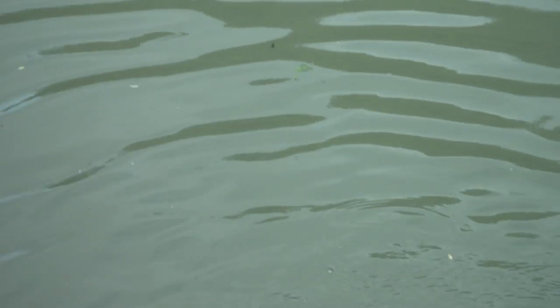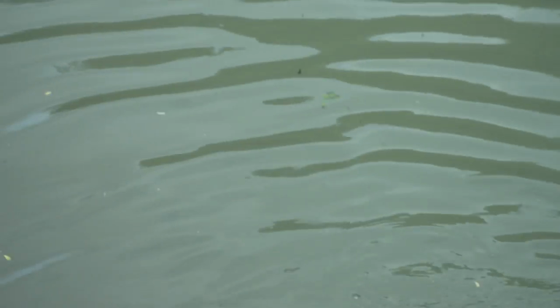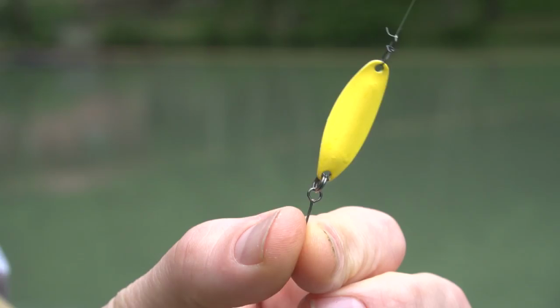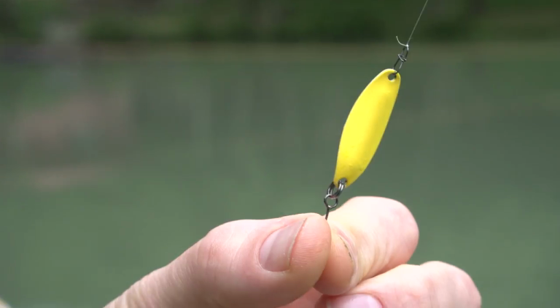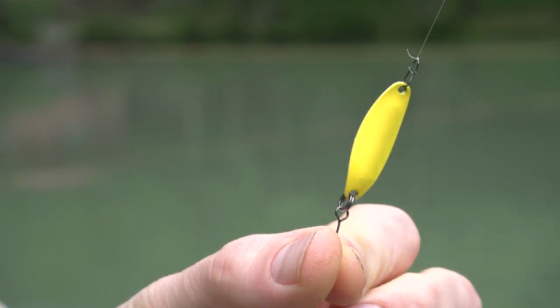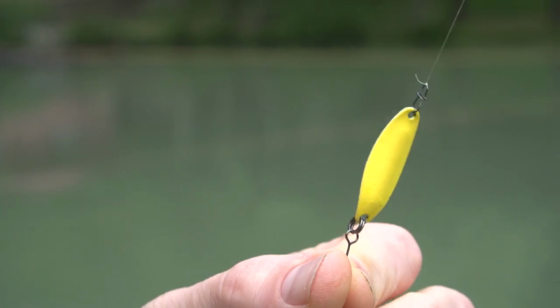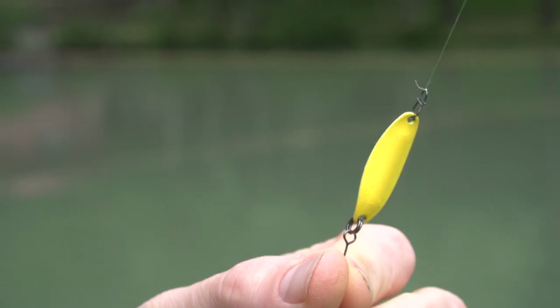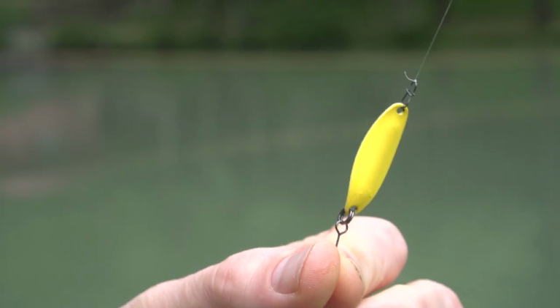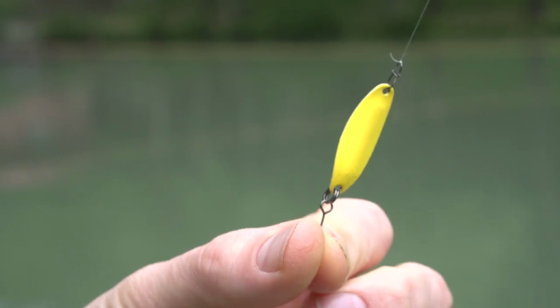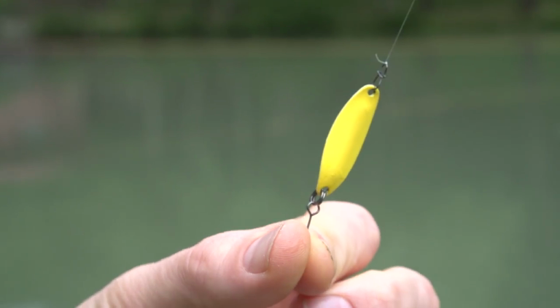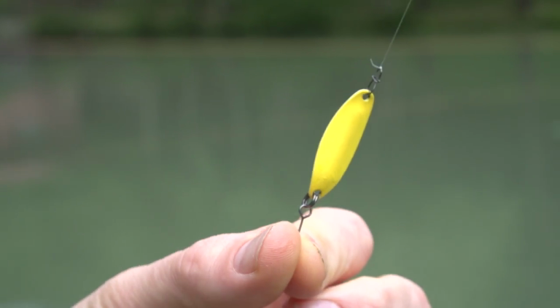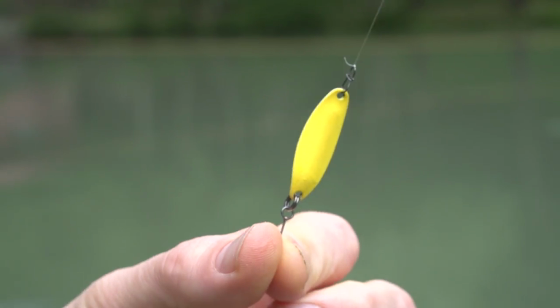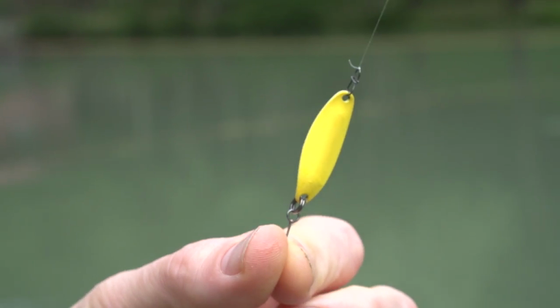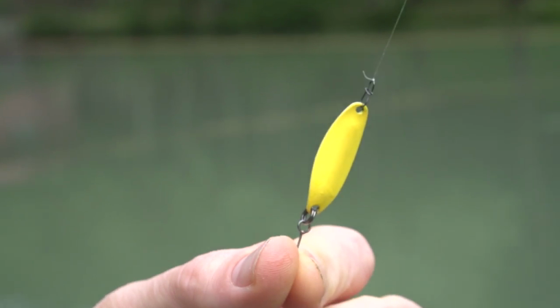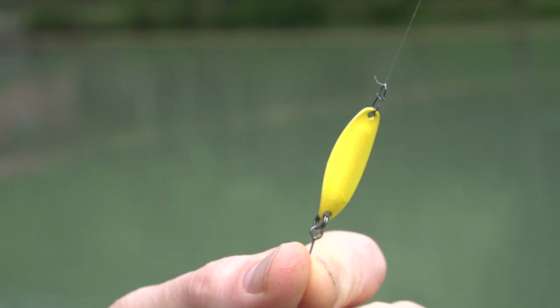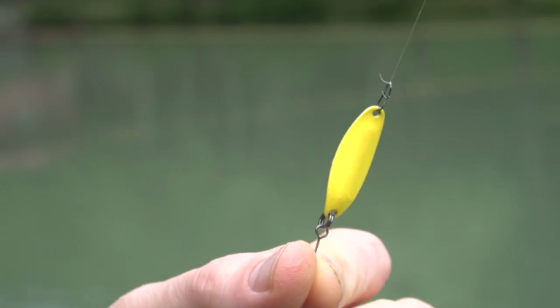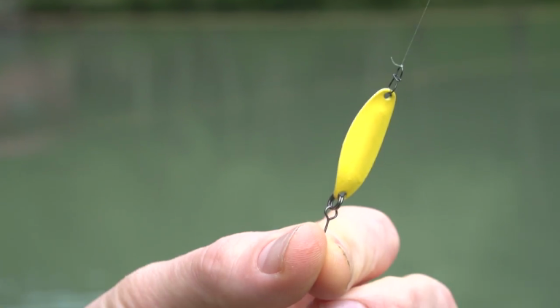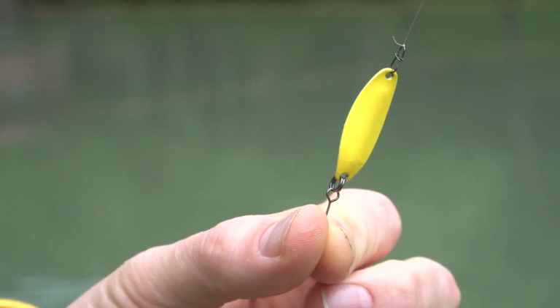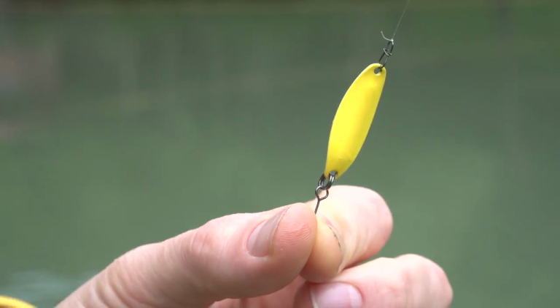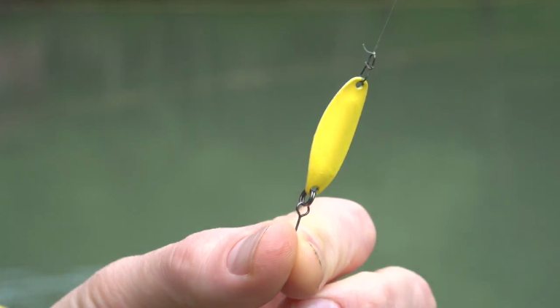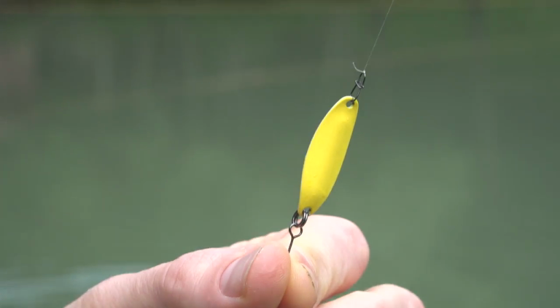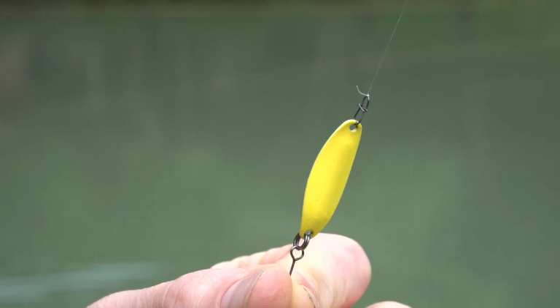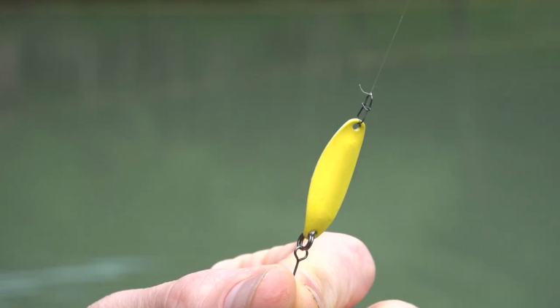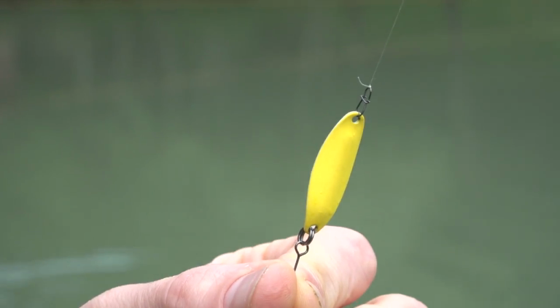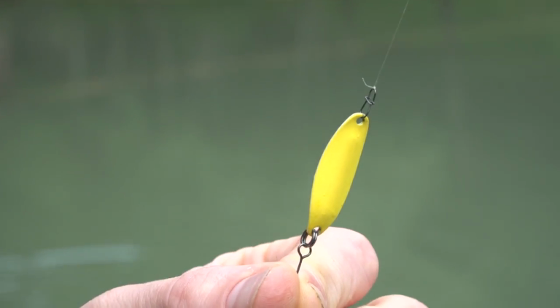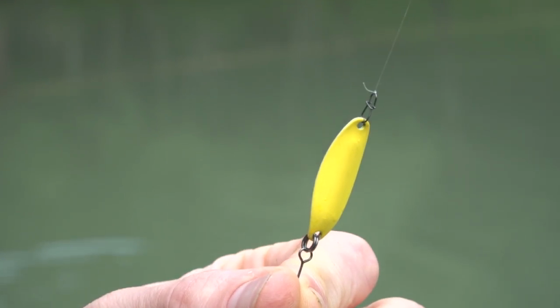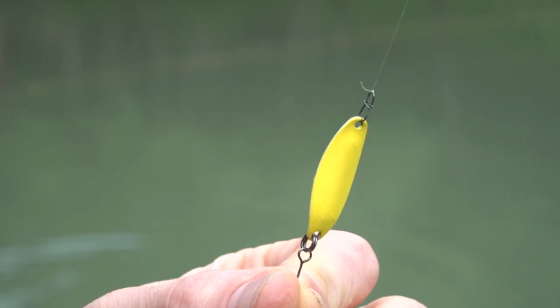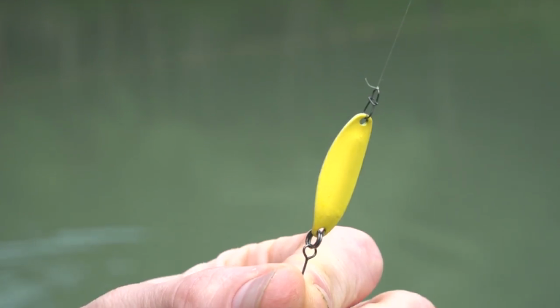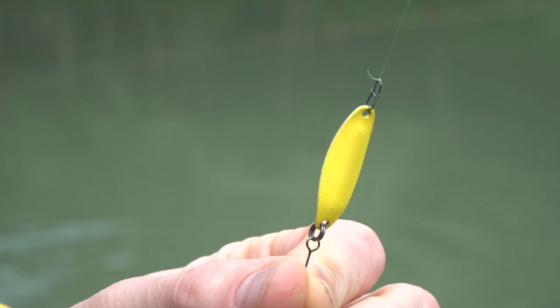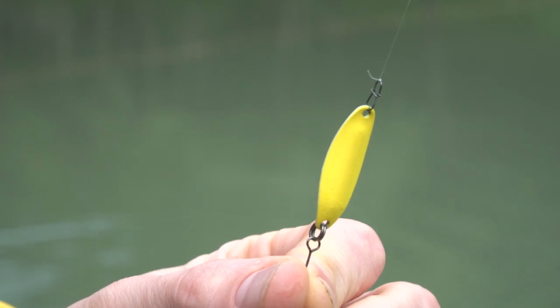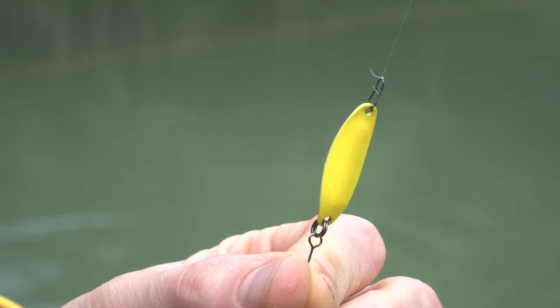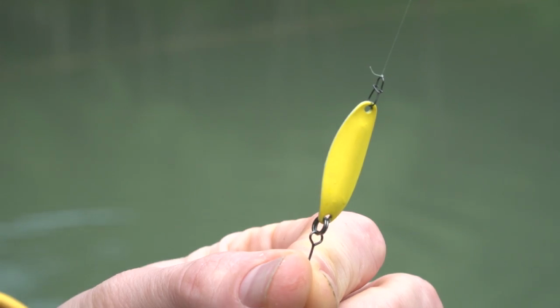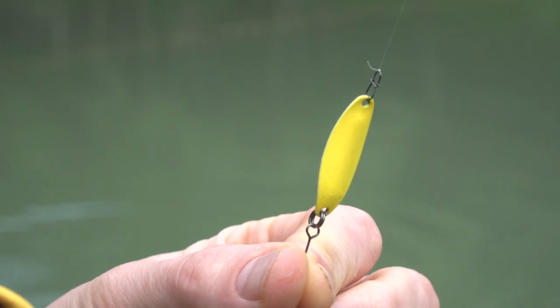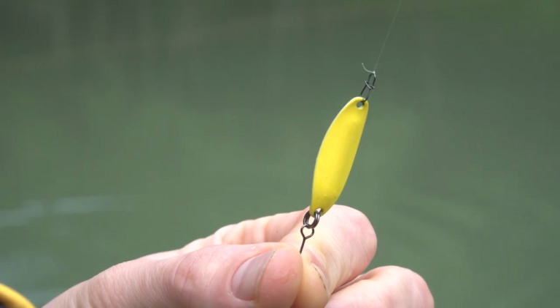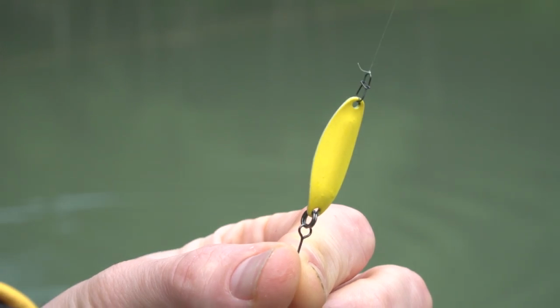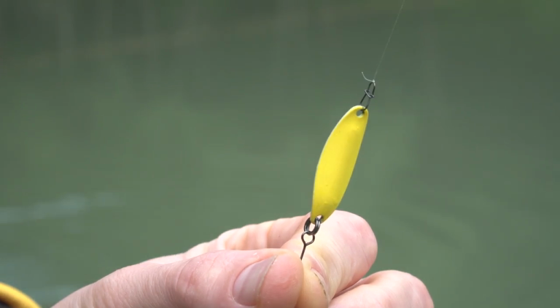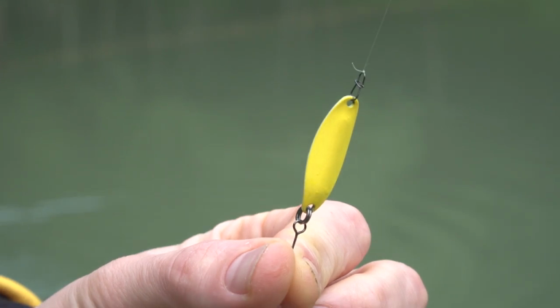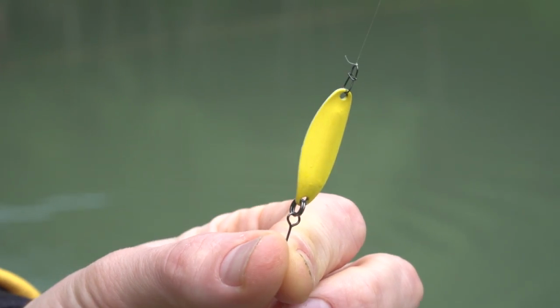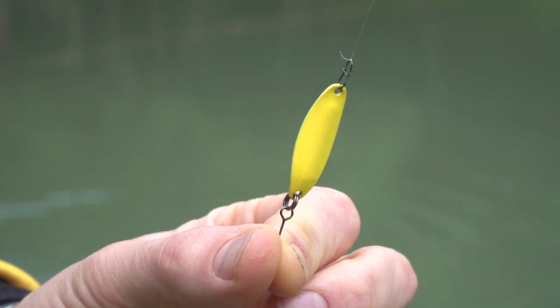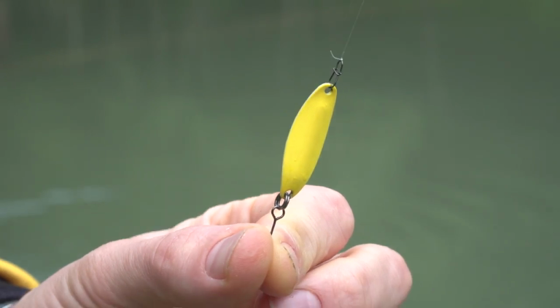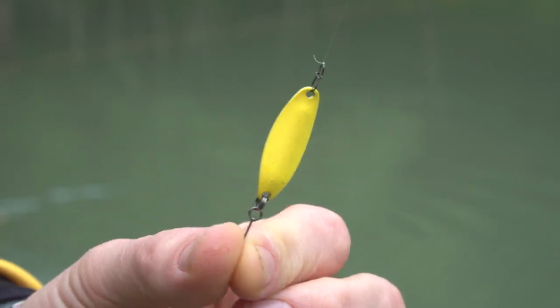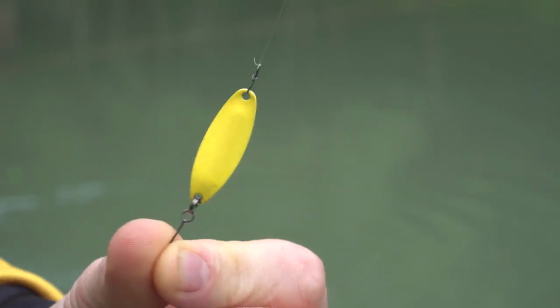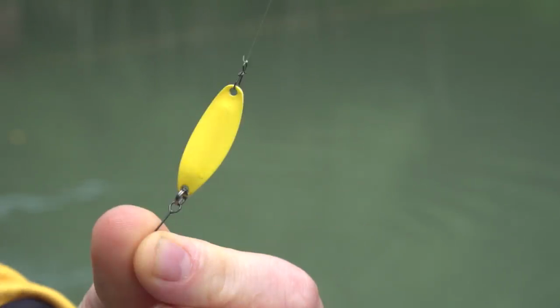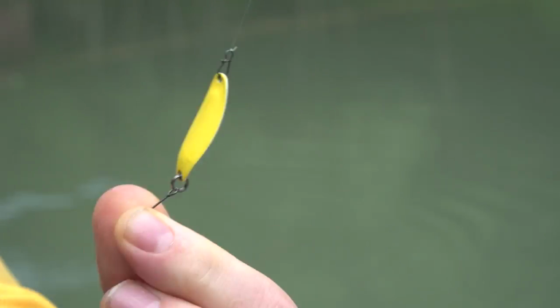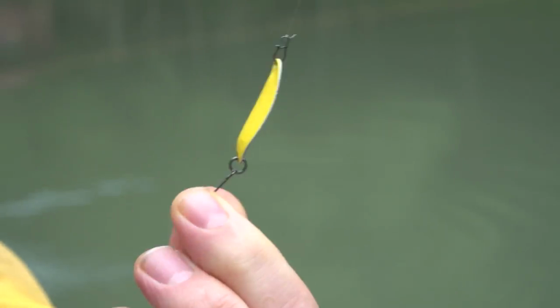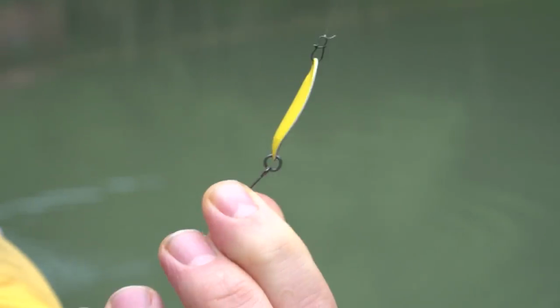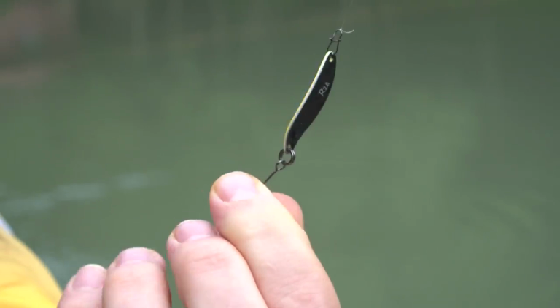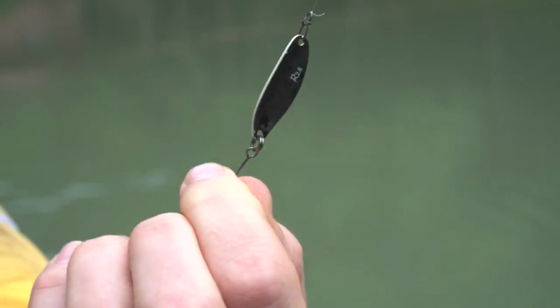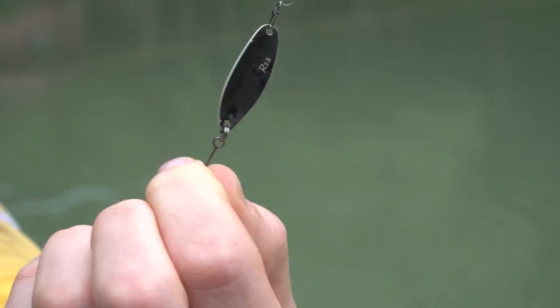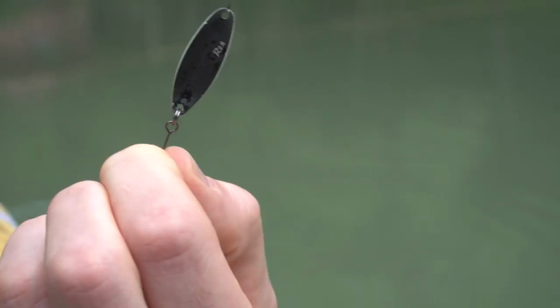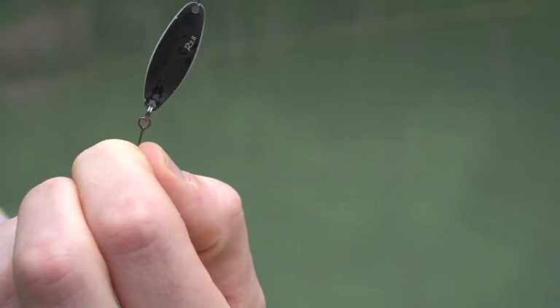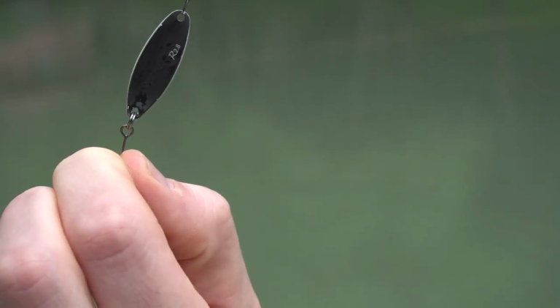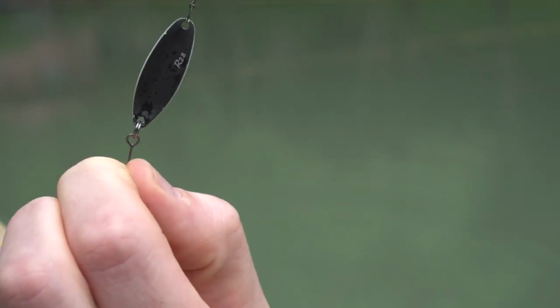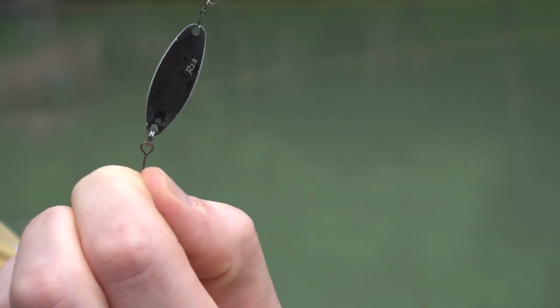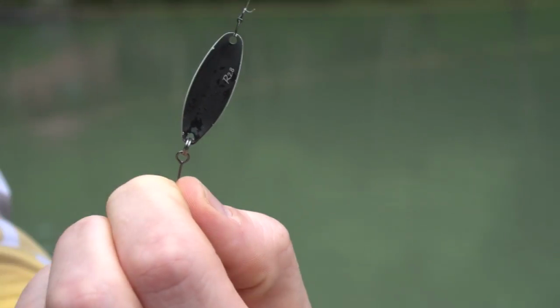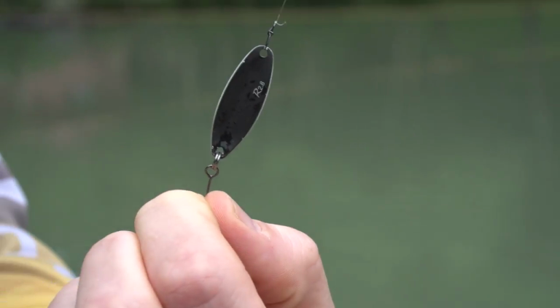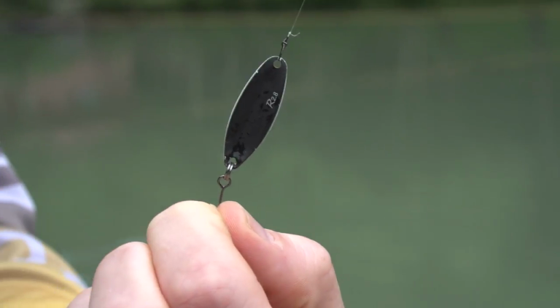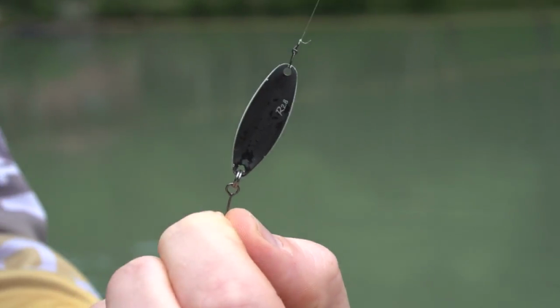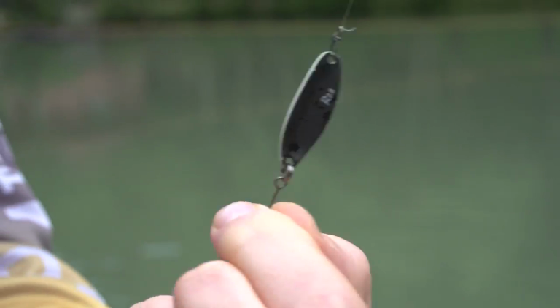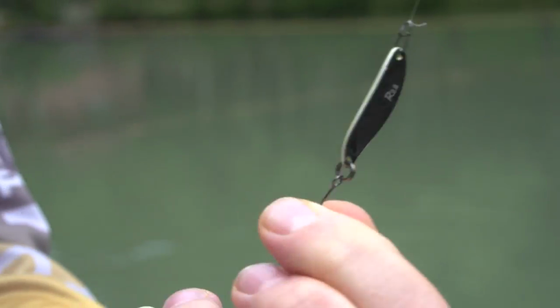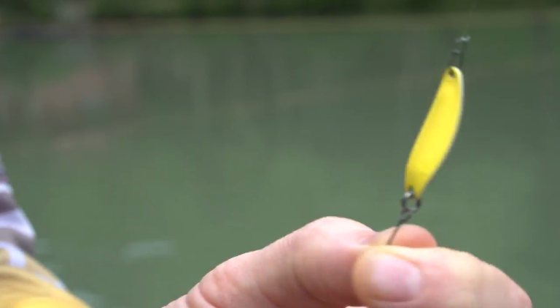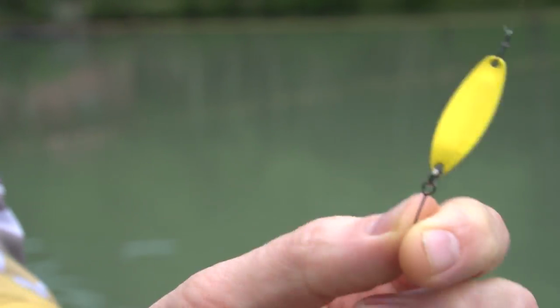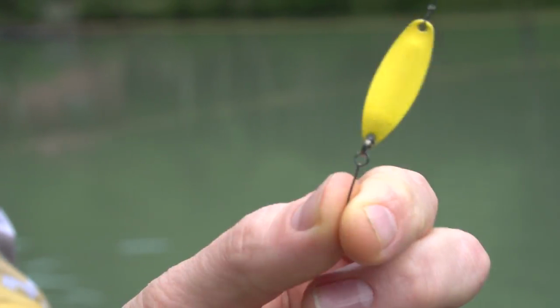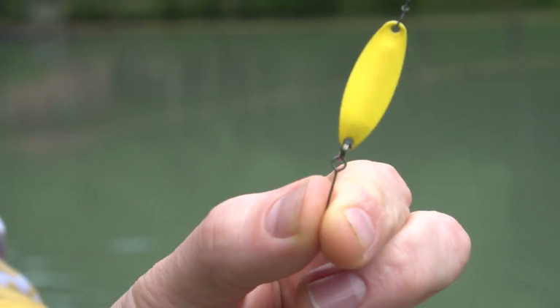Questa è l'esca che vi dicevo: un Iride da 2,8 grammi, colorazione giallo-nero.